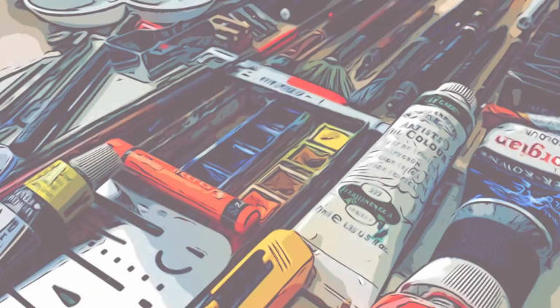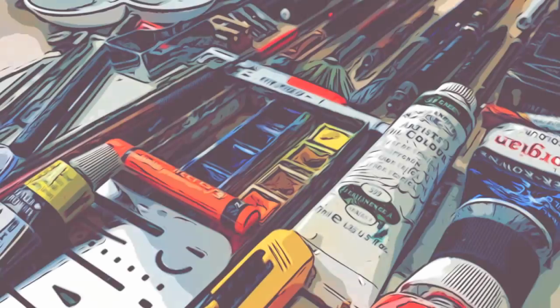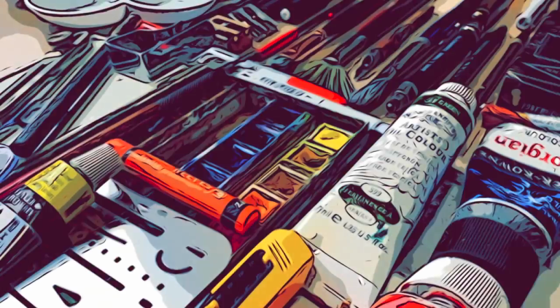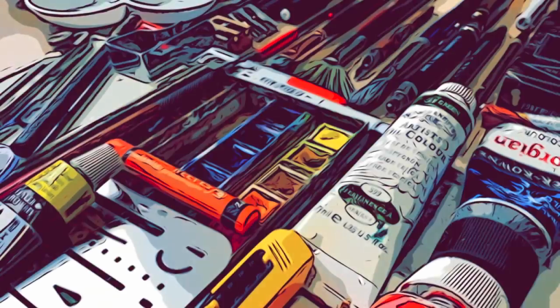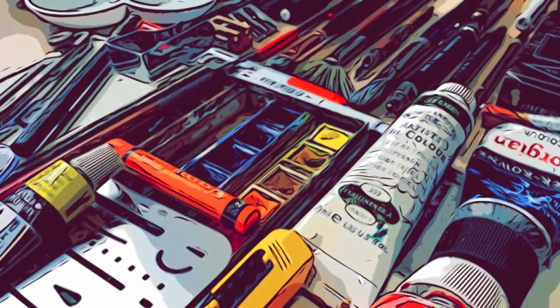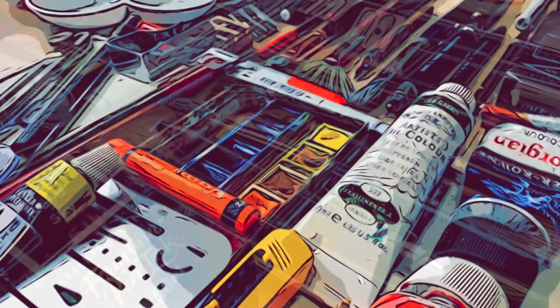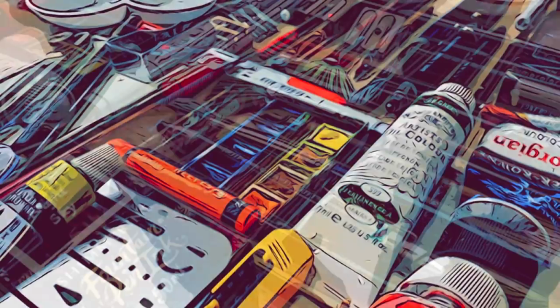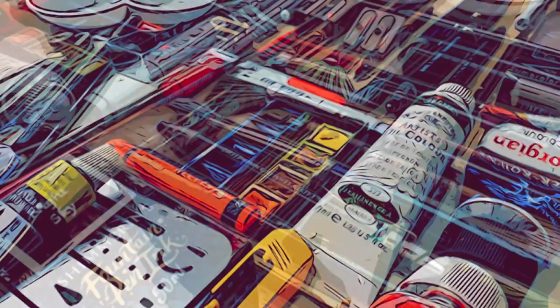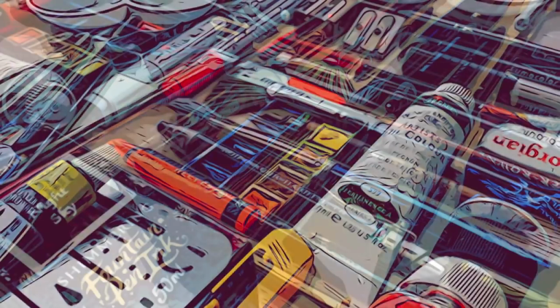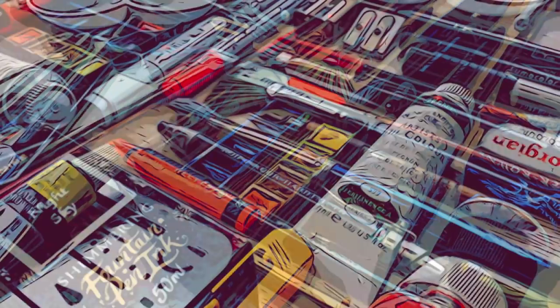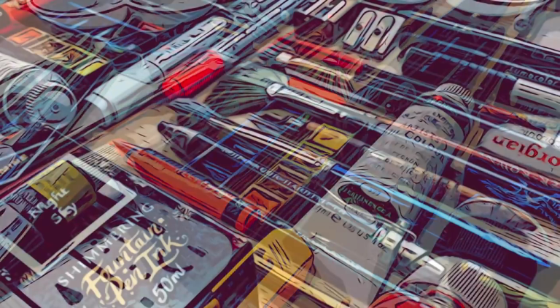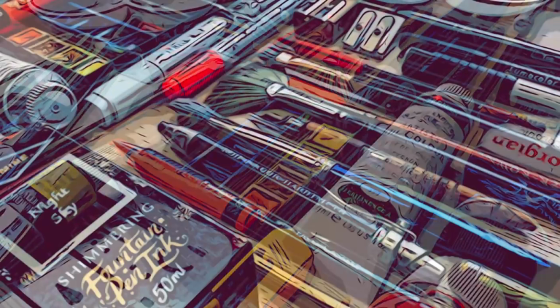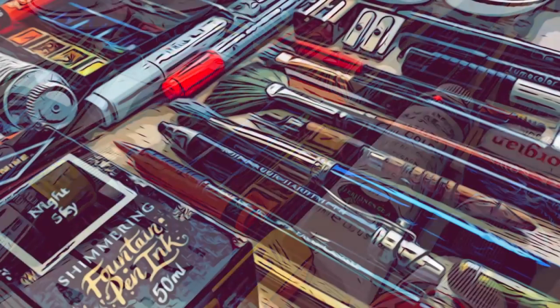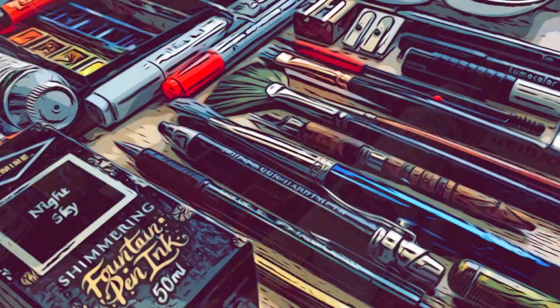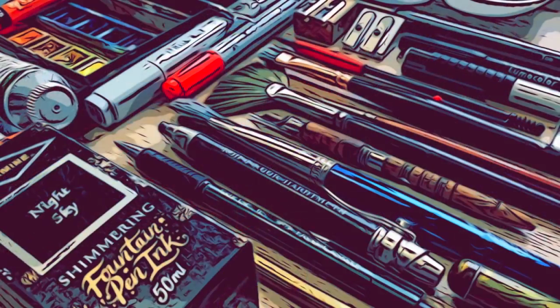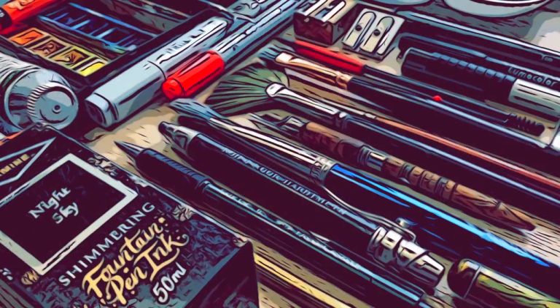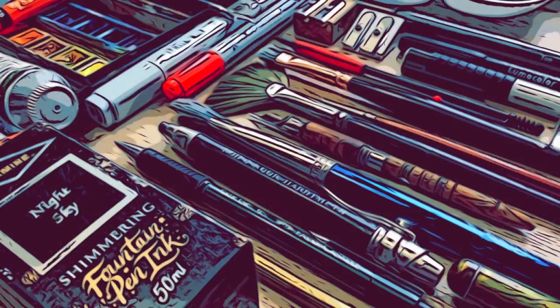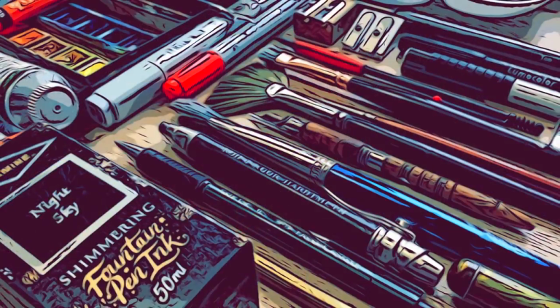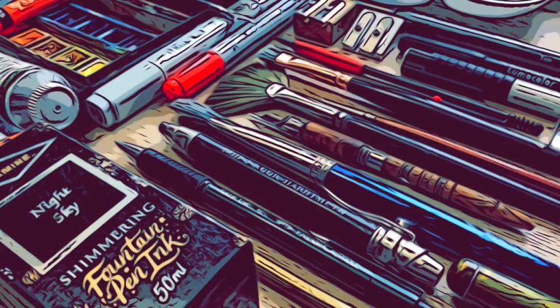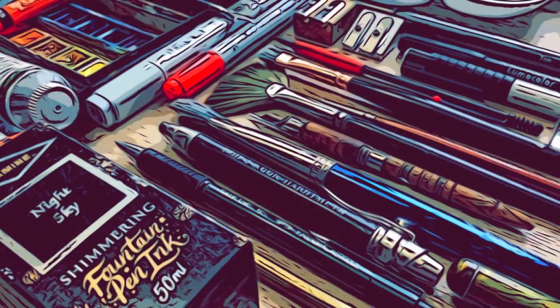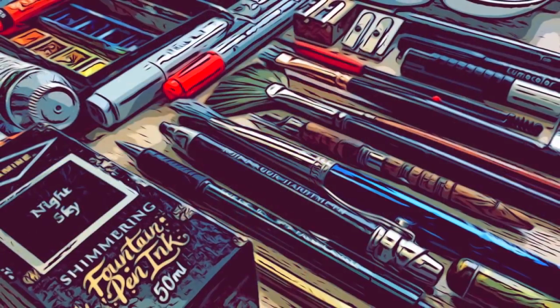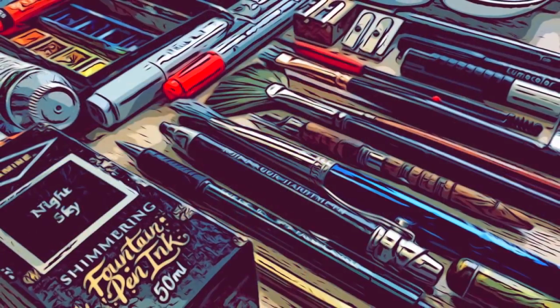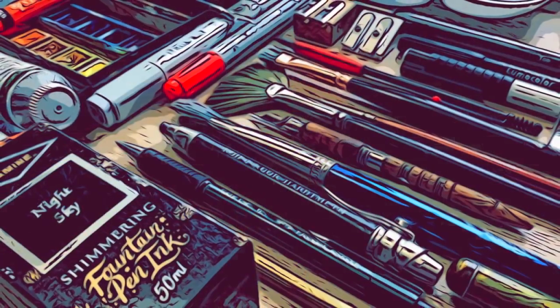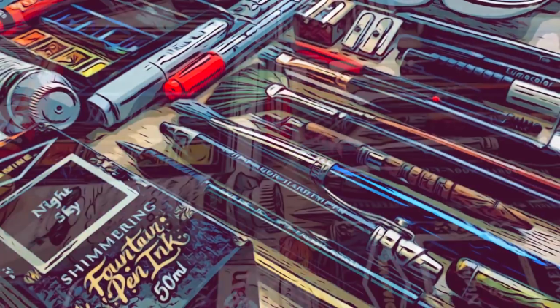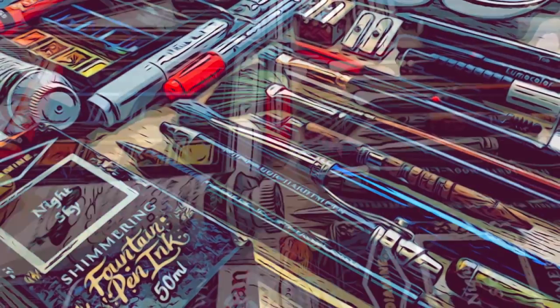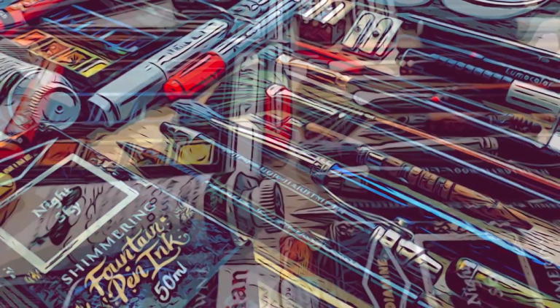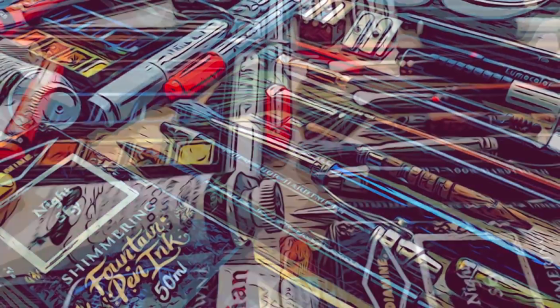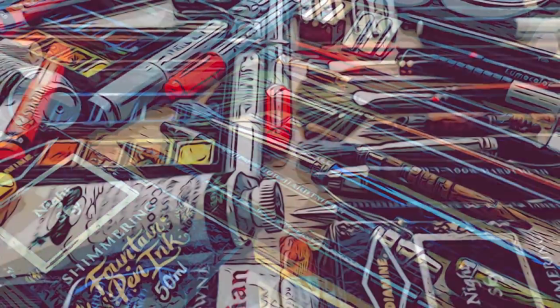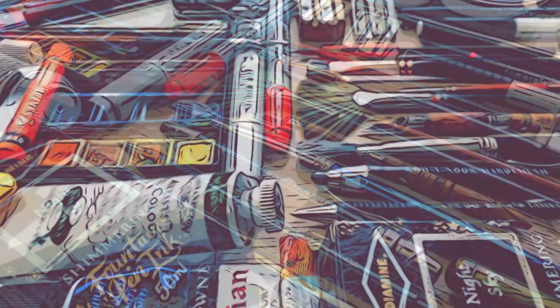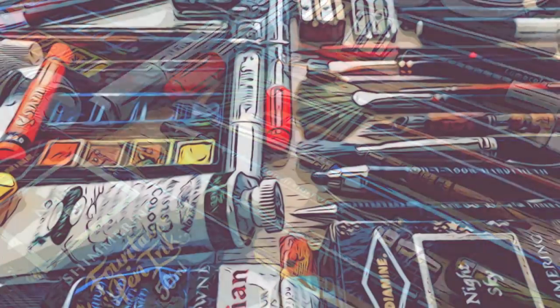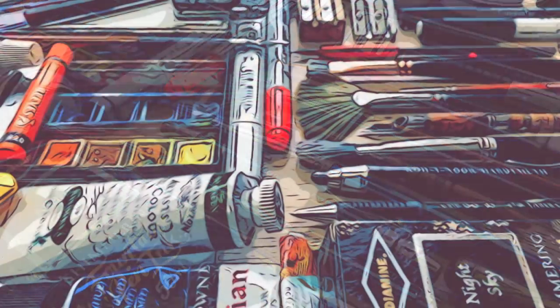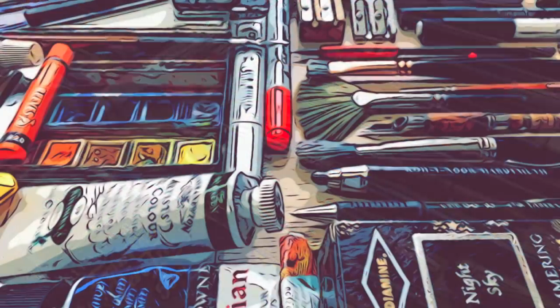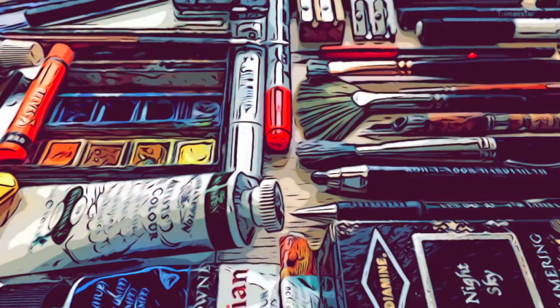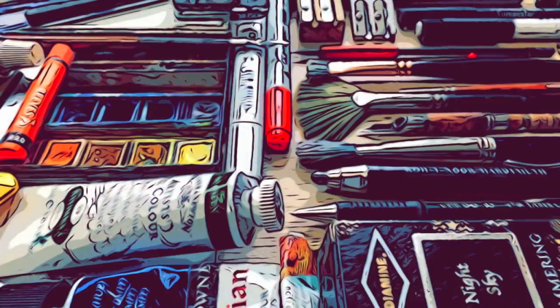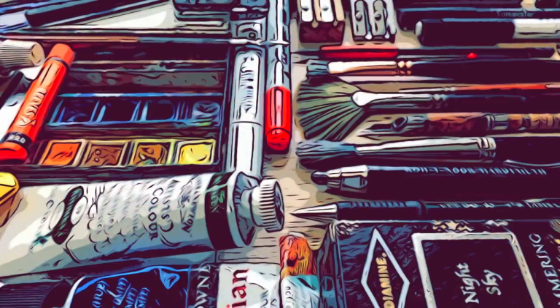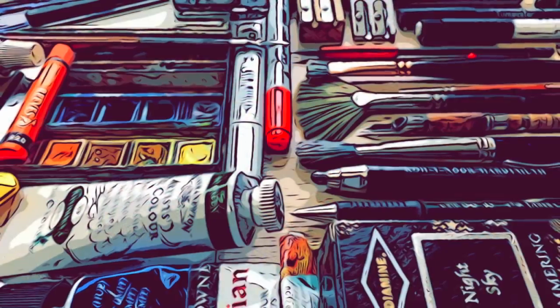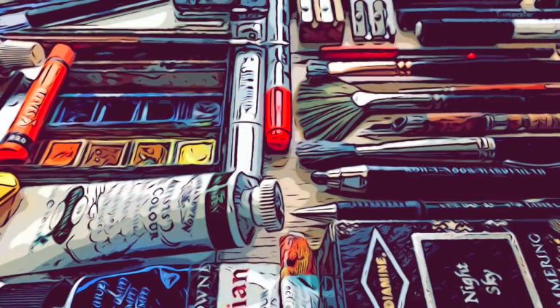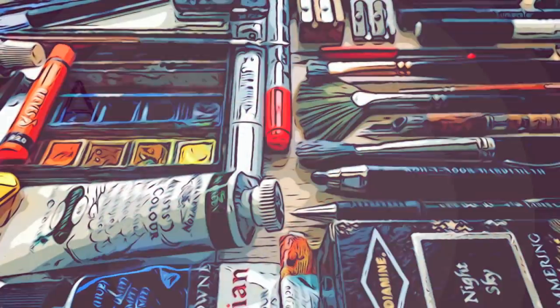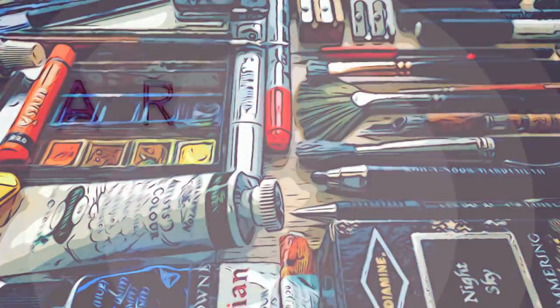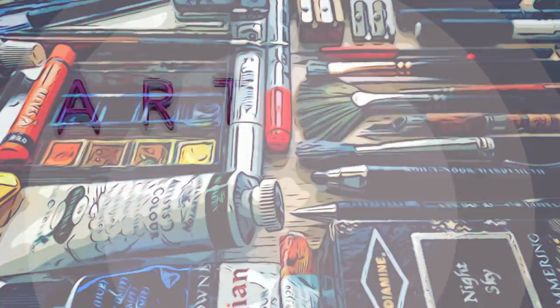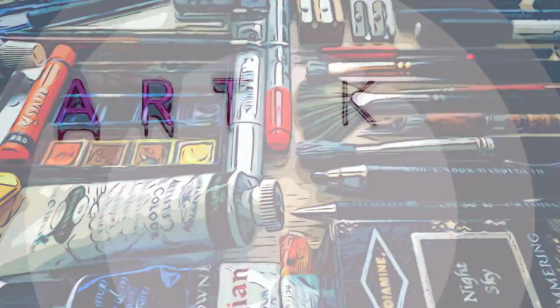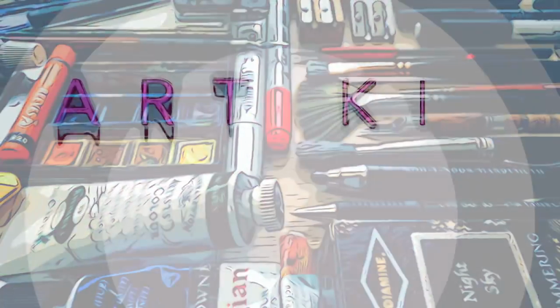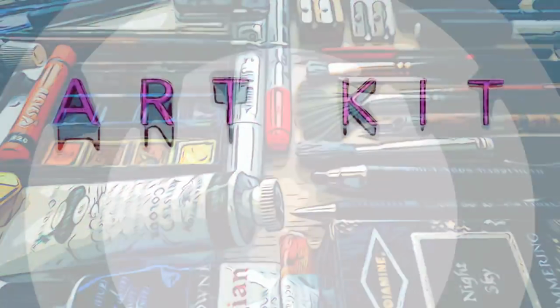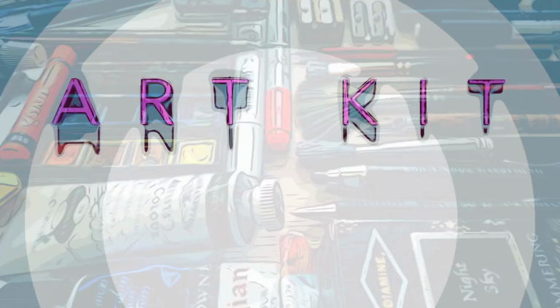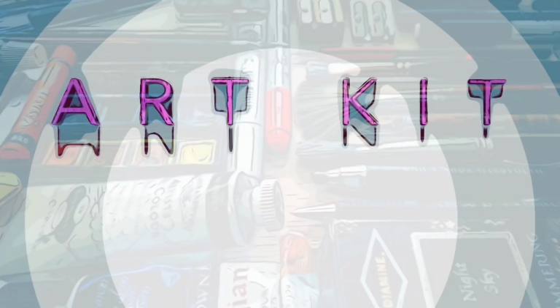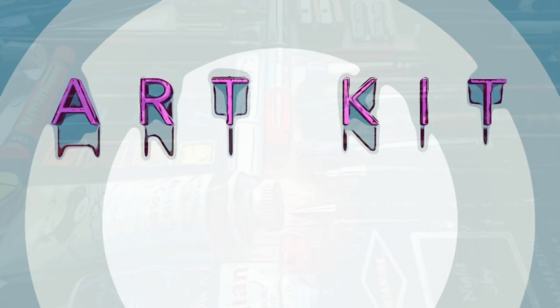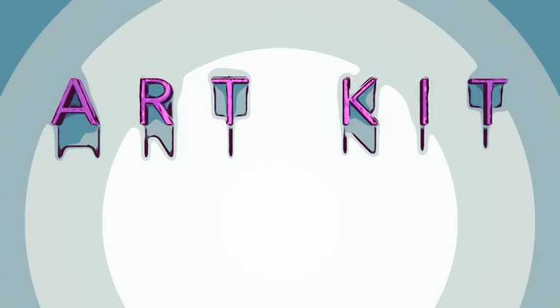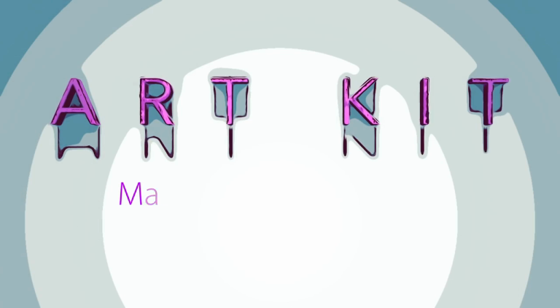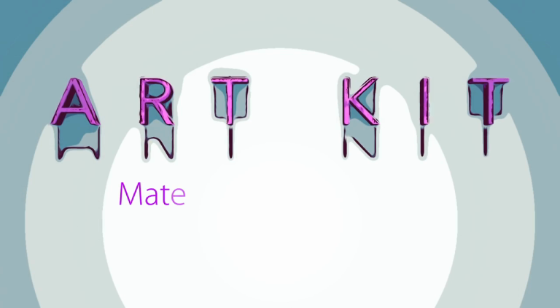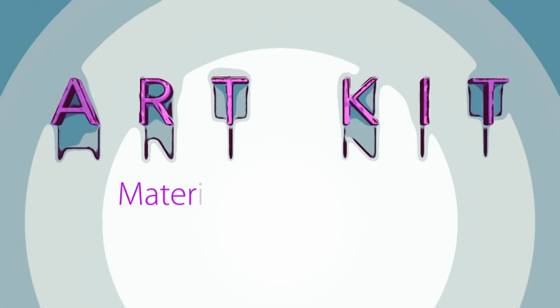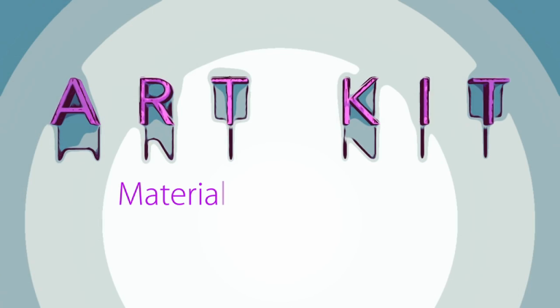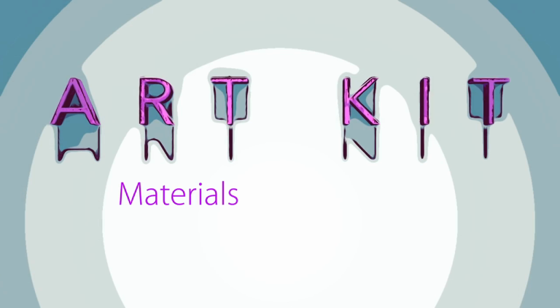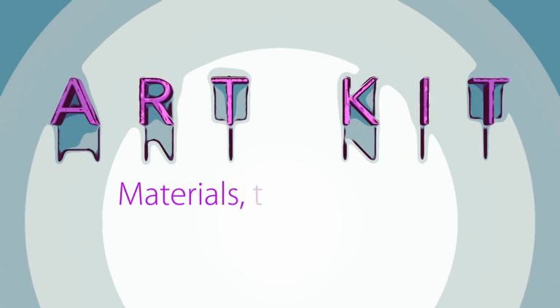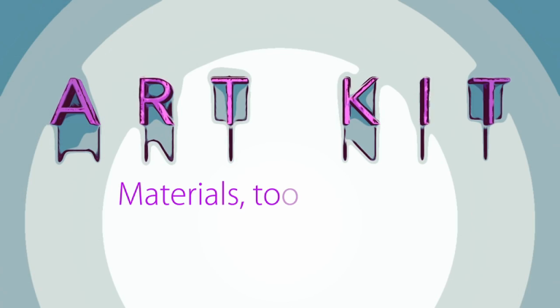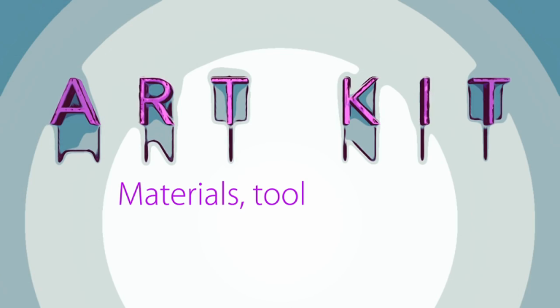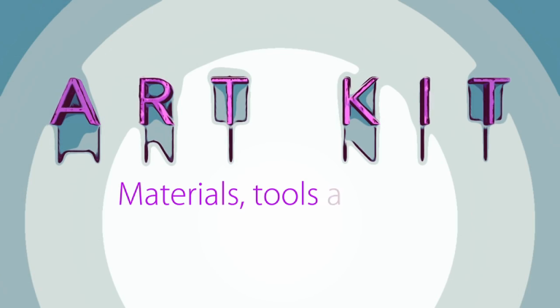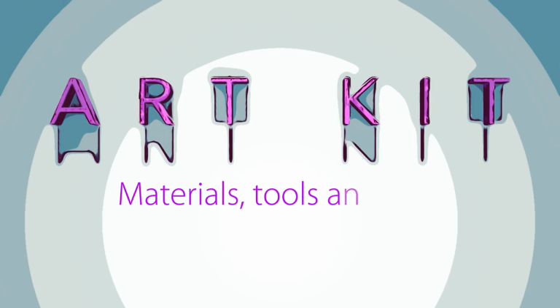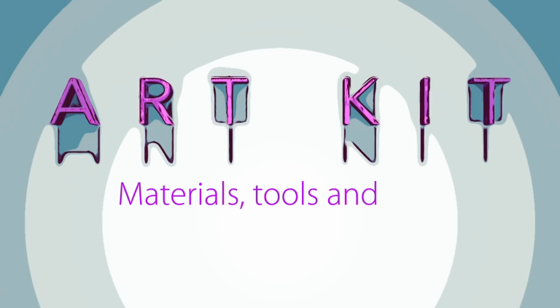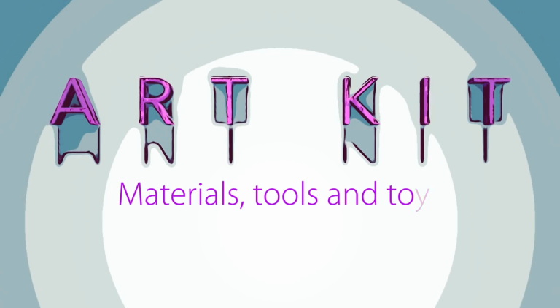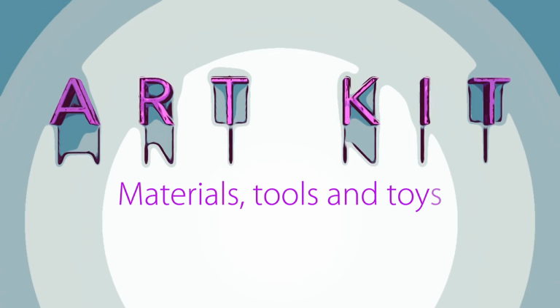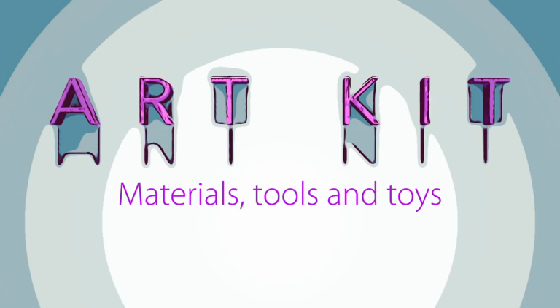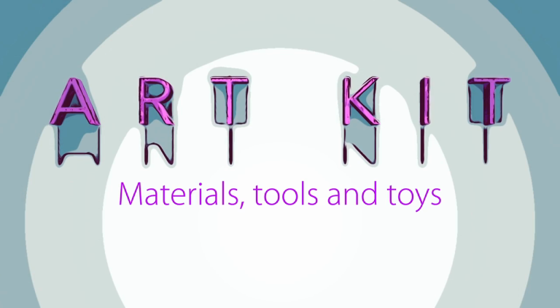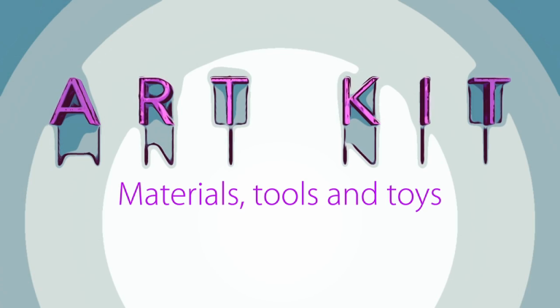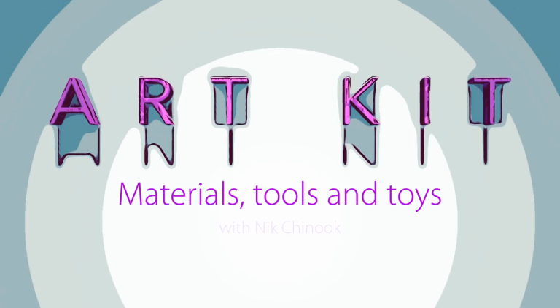Hi everyone, welcome to Art Kit where I aim to introduce art materials, tools and toys, not do long demos.